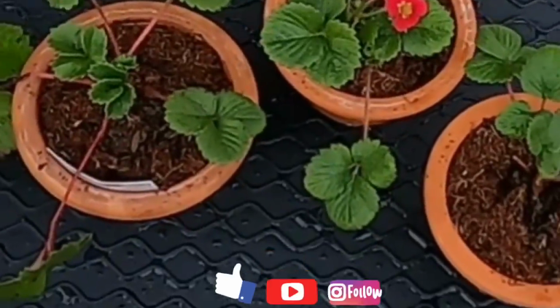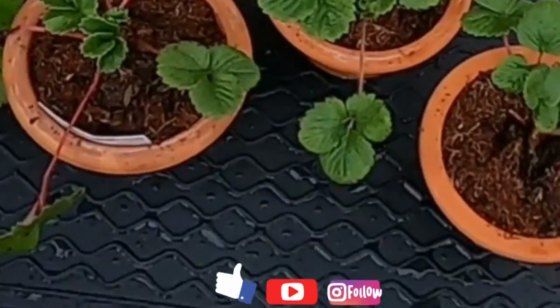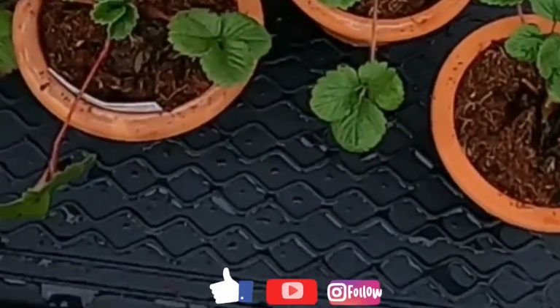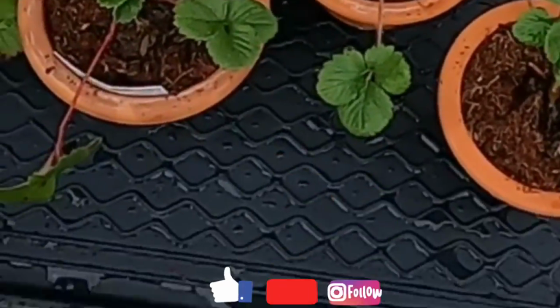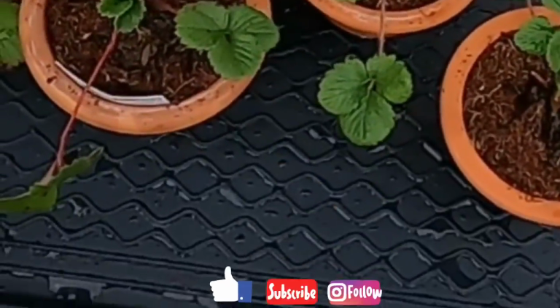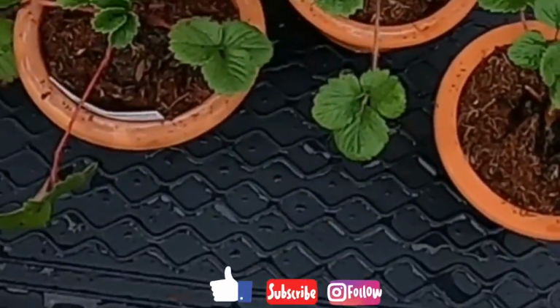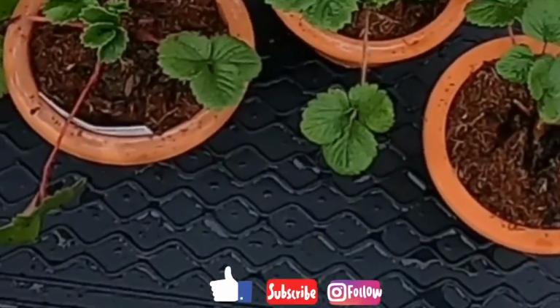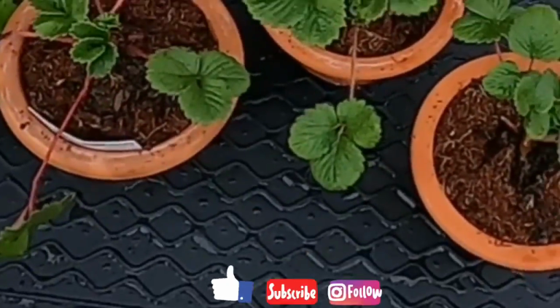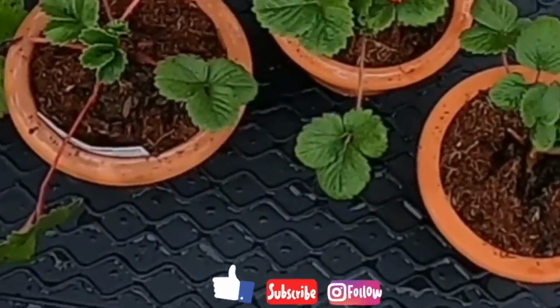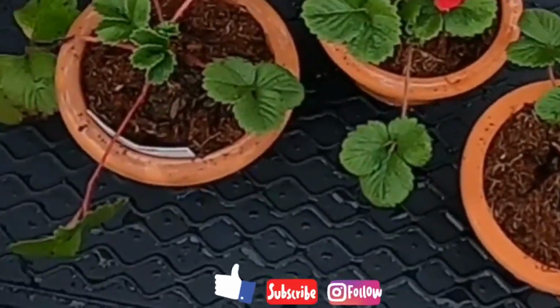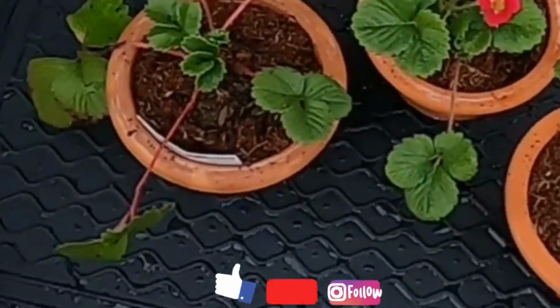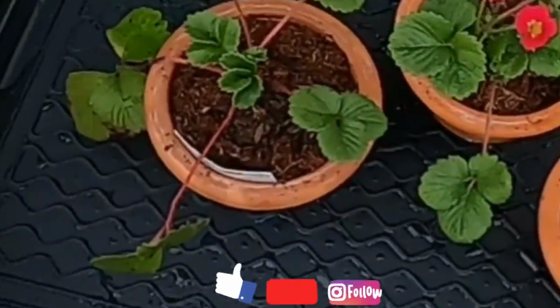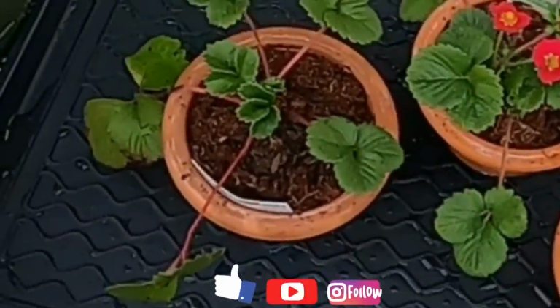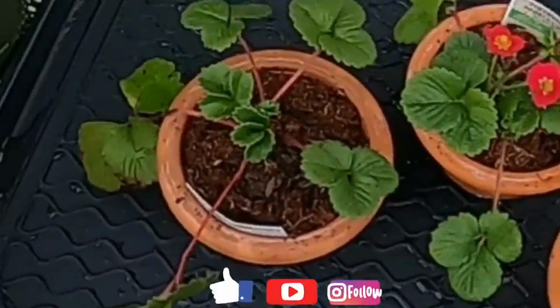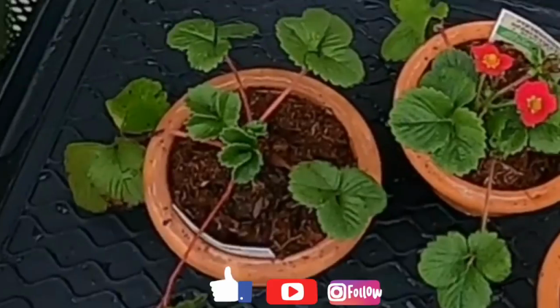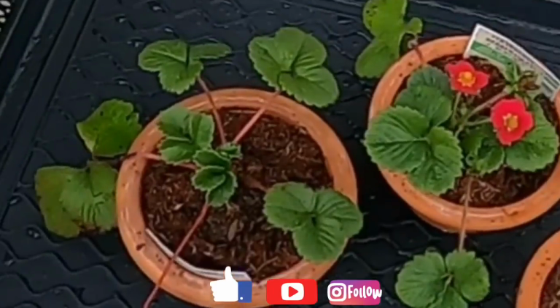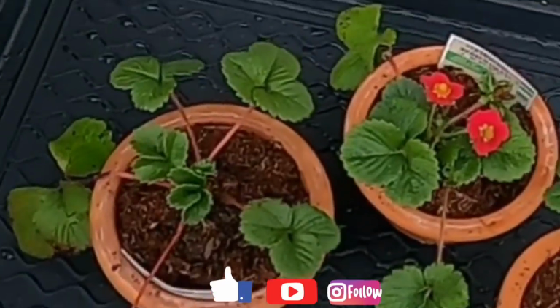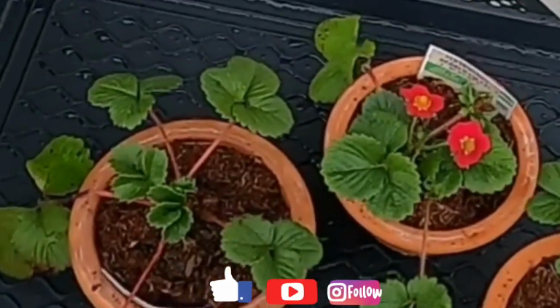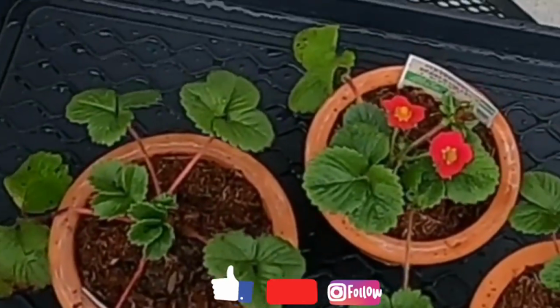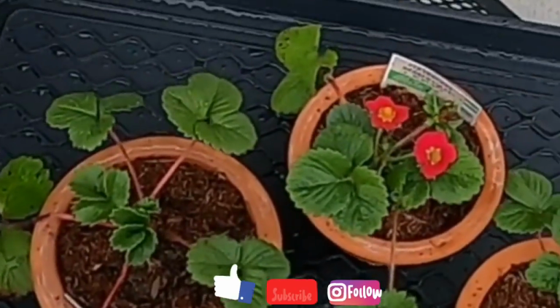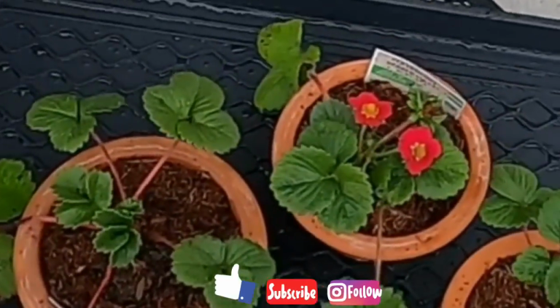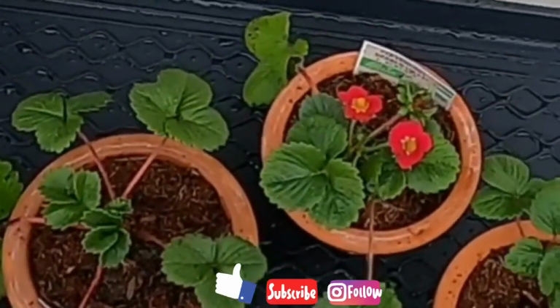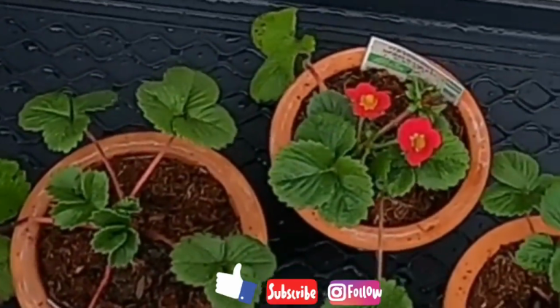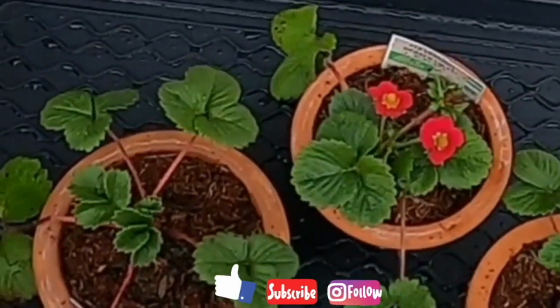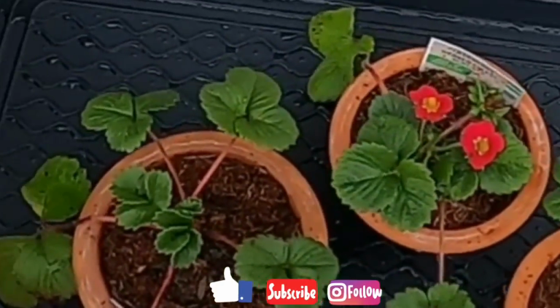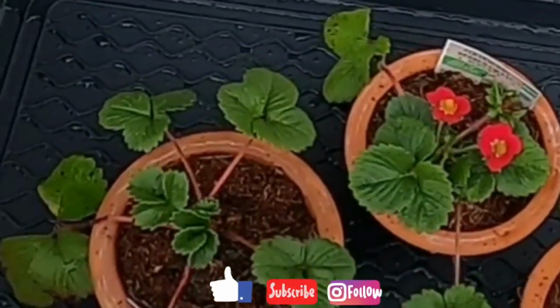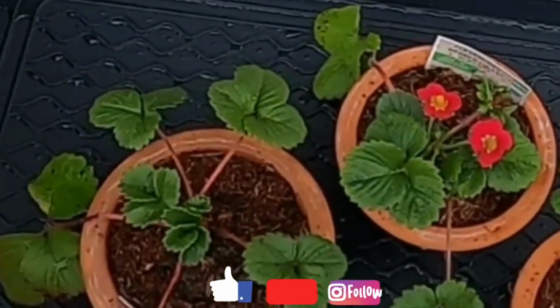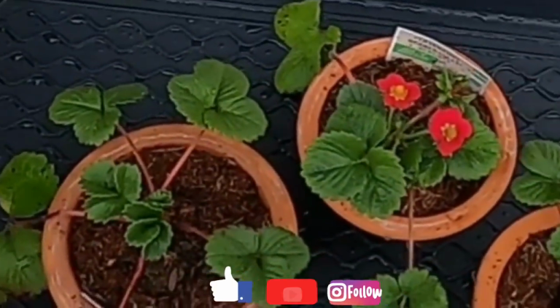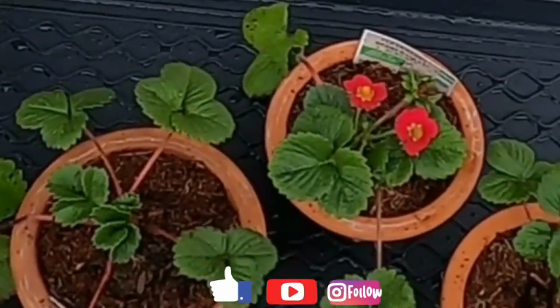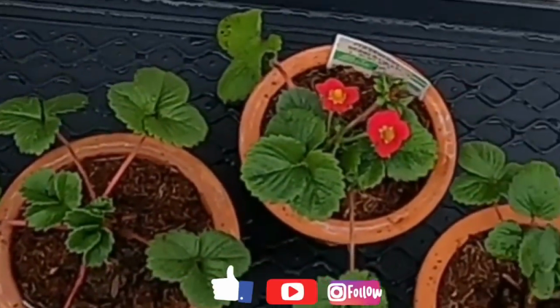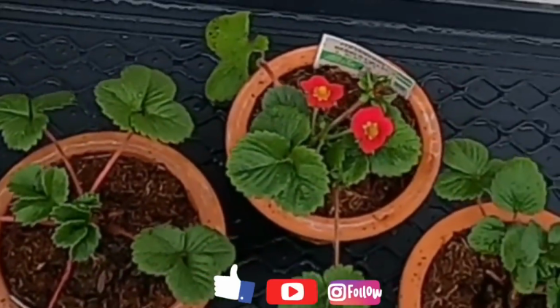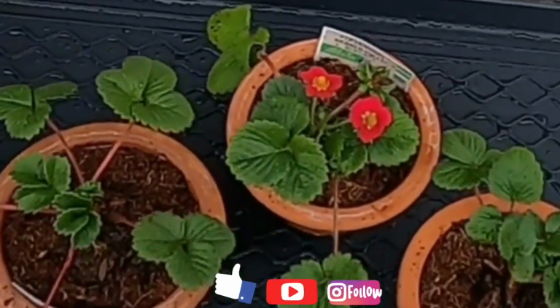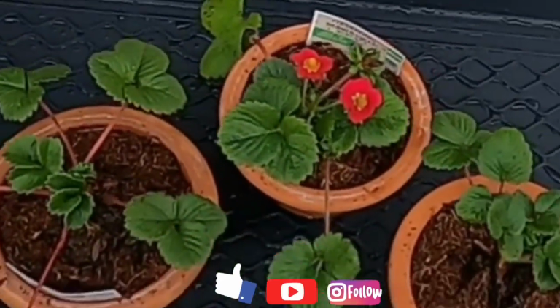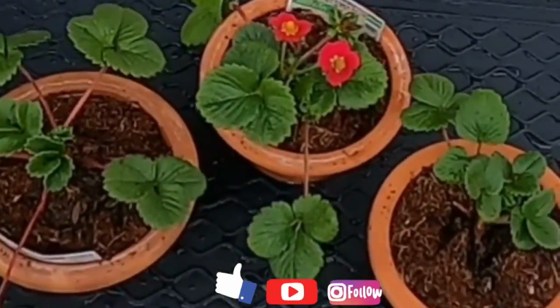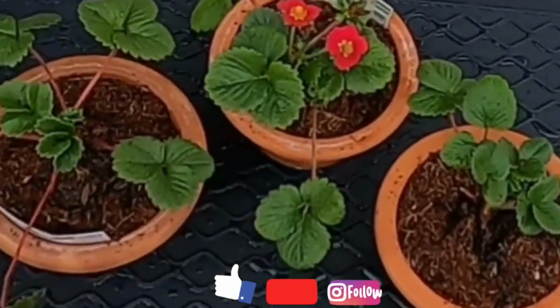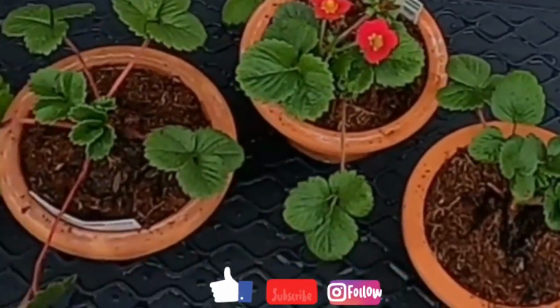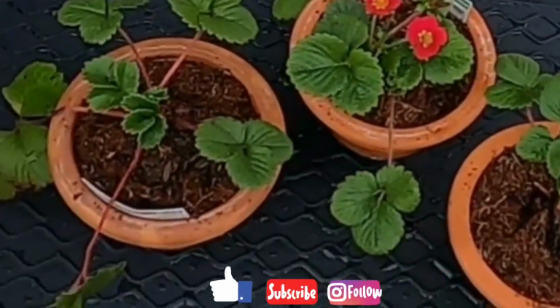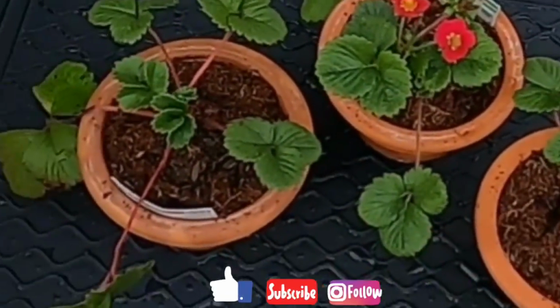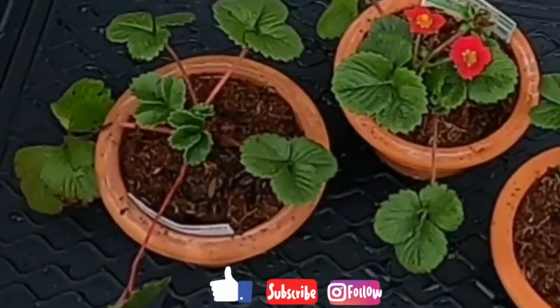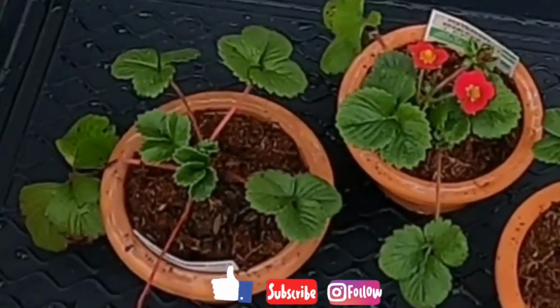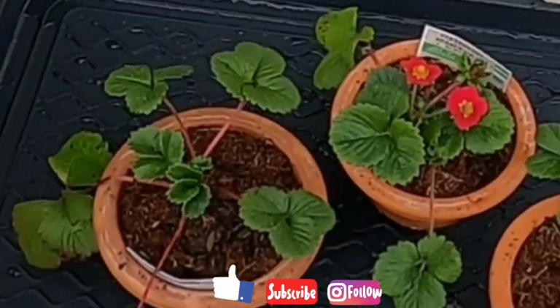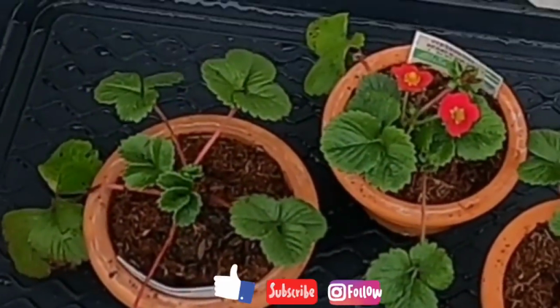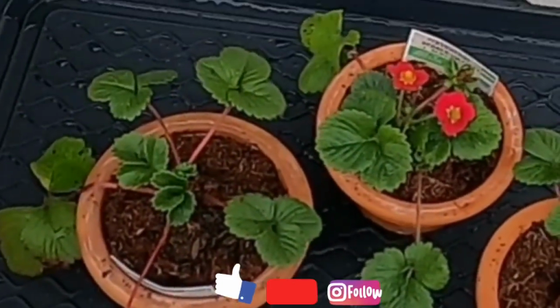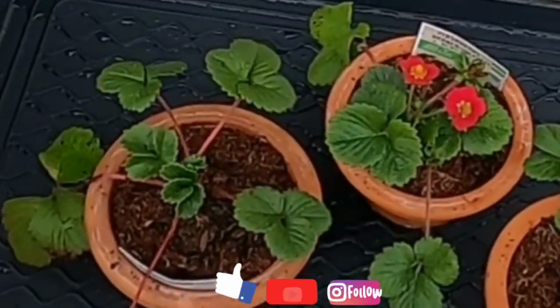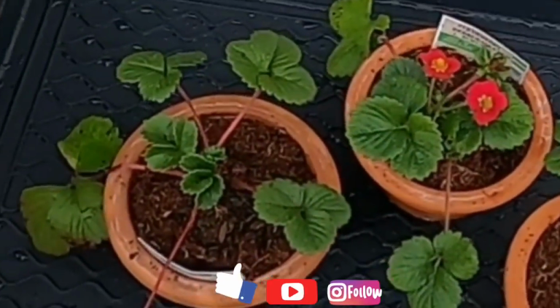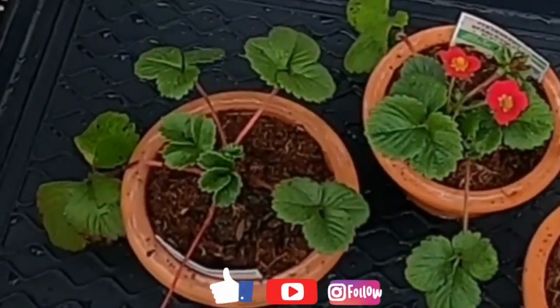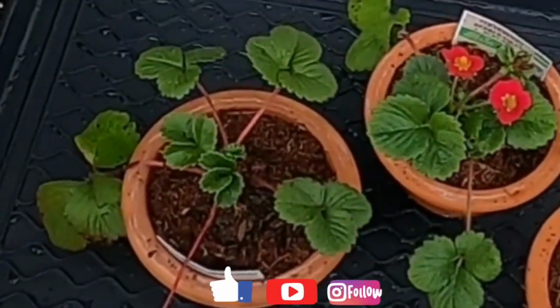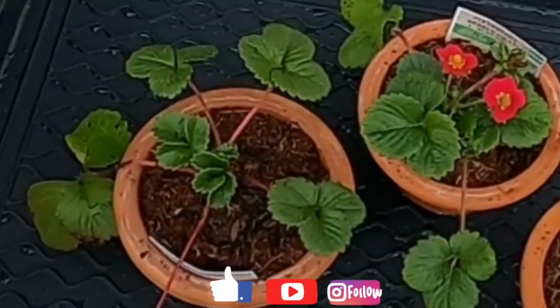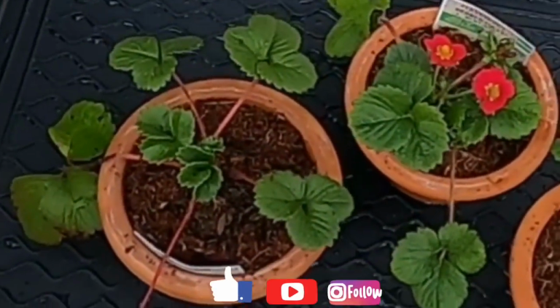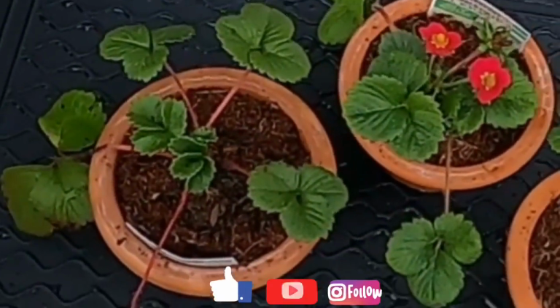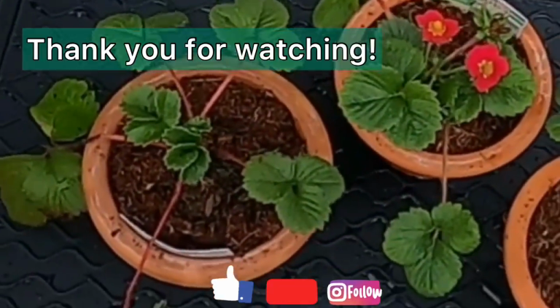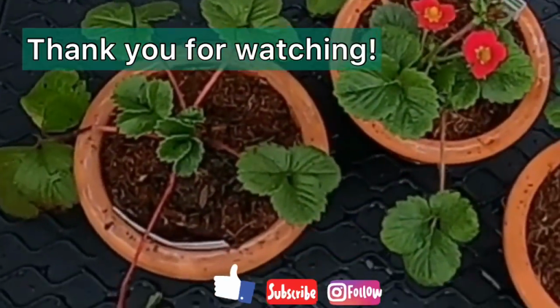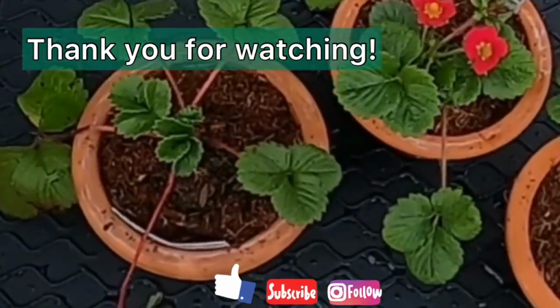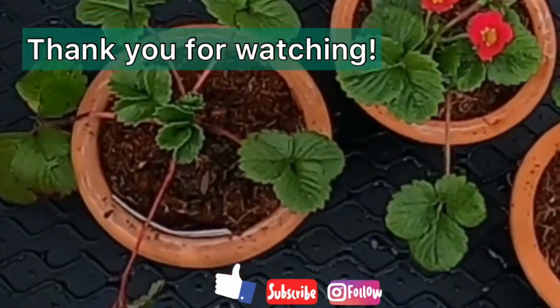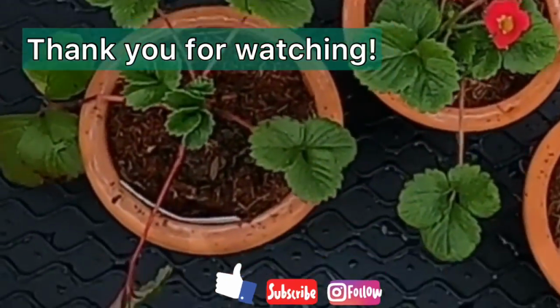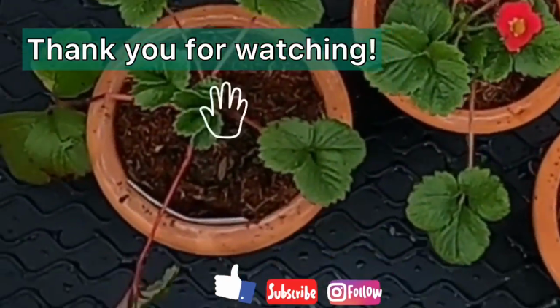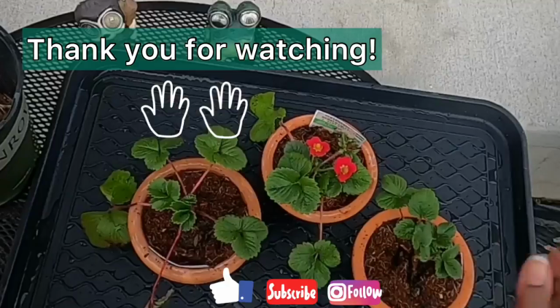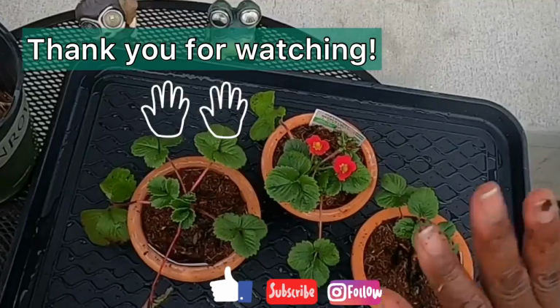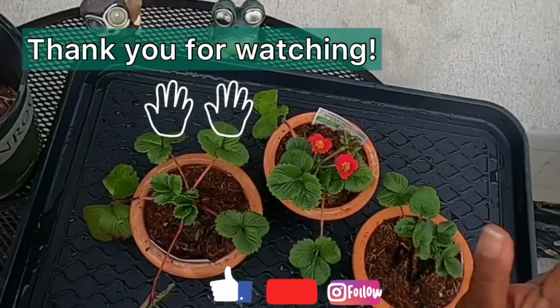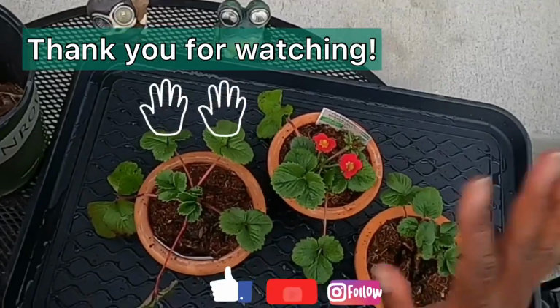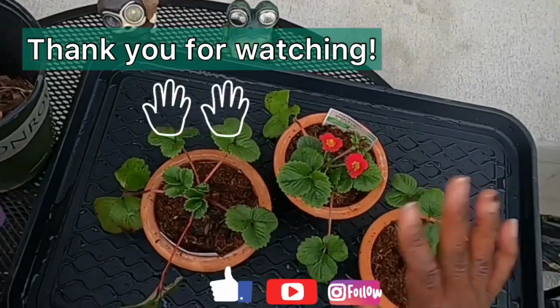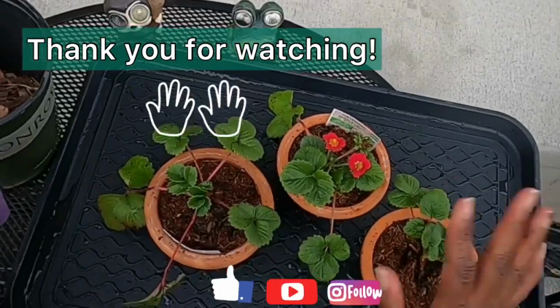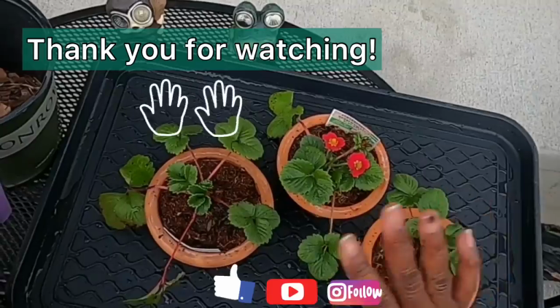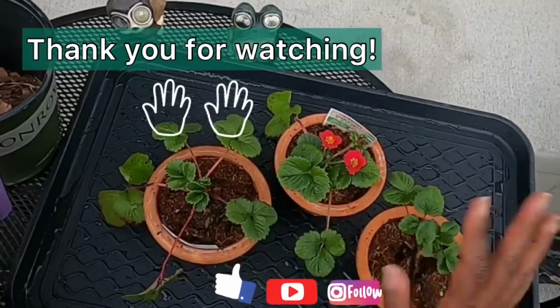If you like this content, go ahead and like, comment, subscribe, follow, and share. Thank you for watching. Bye!